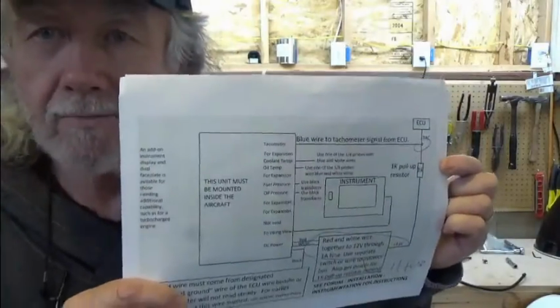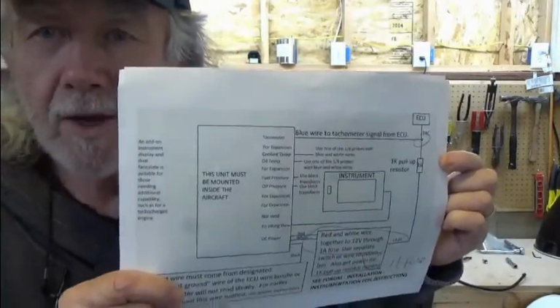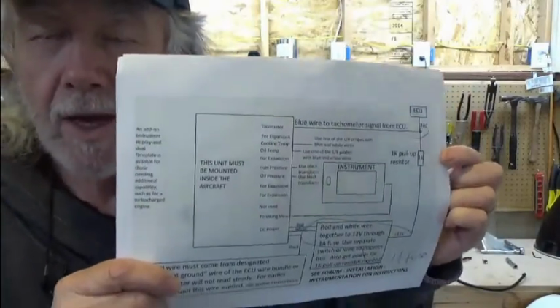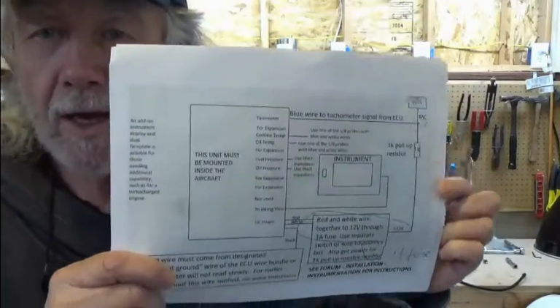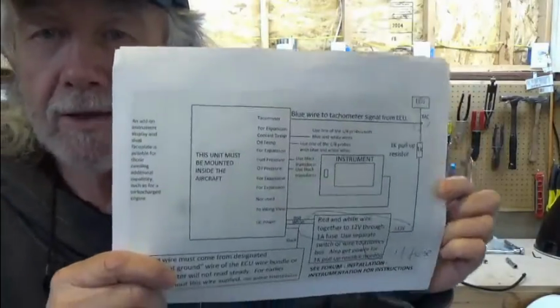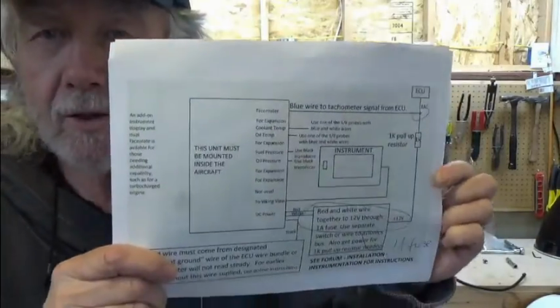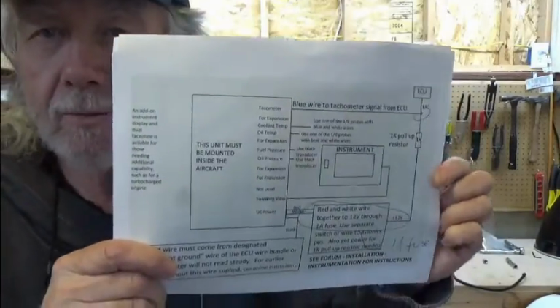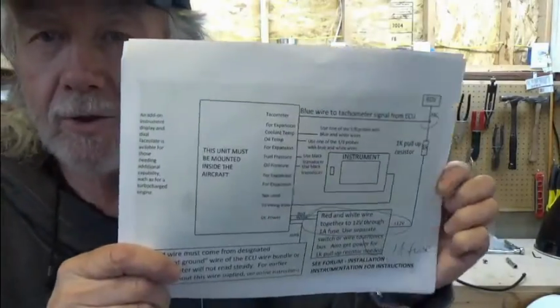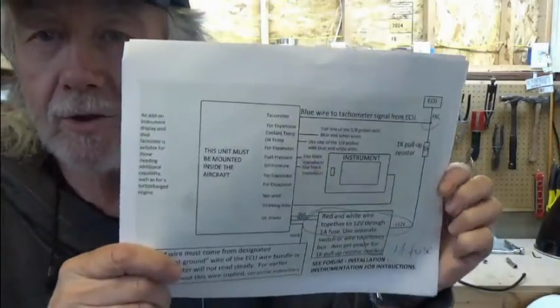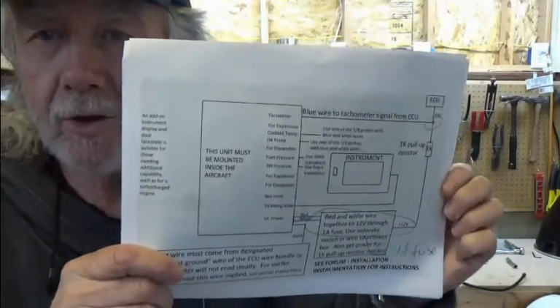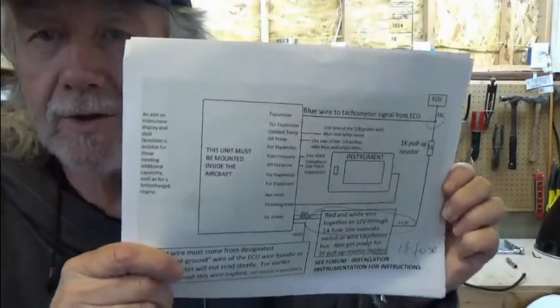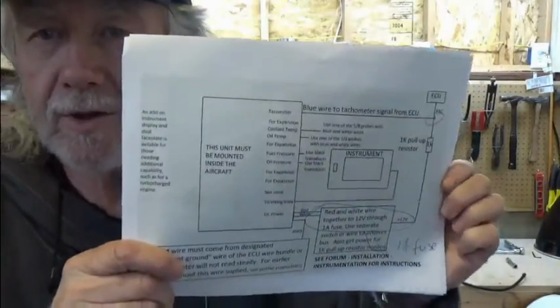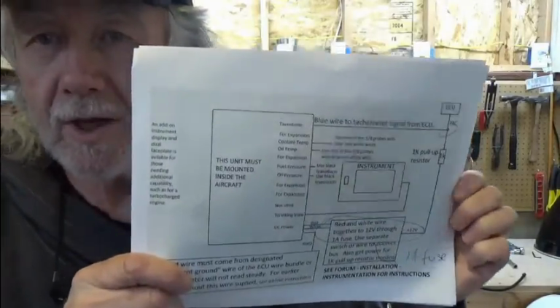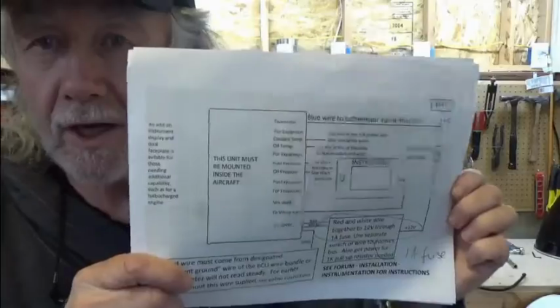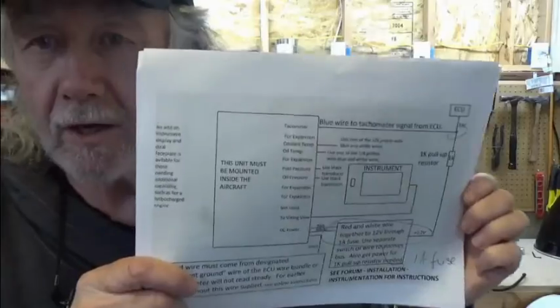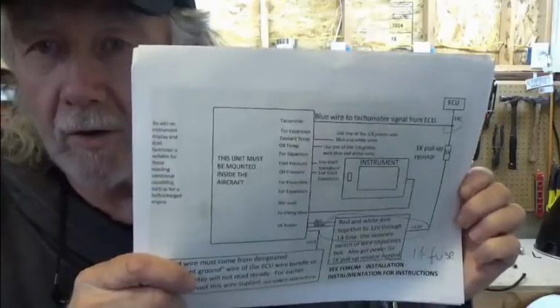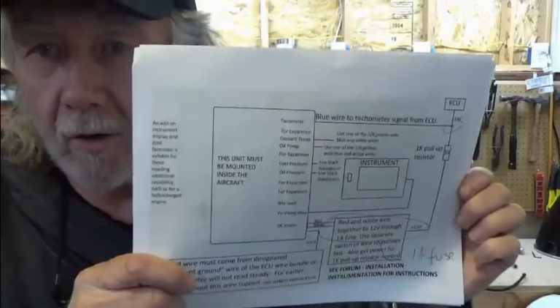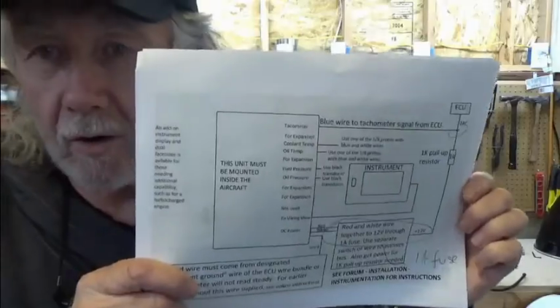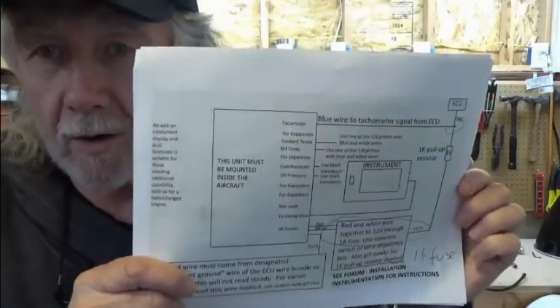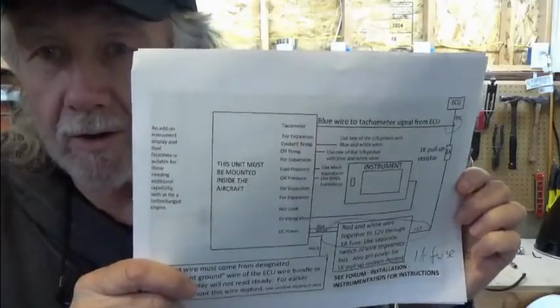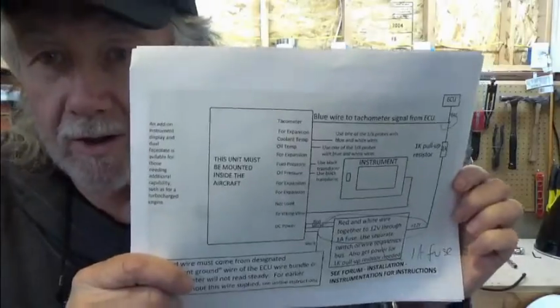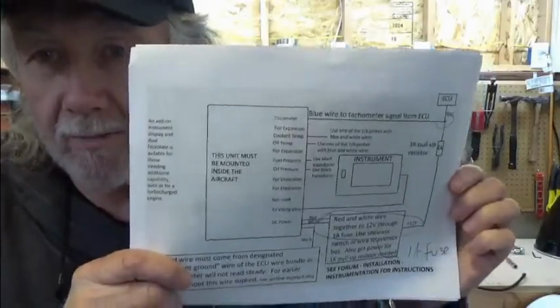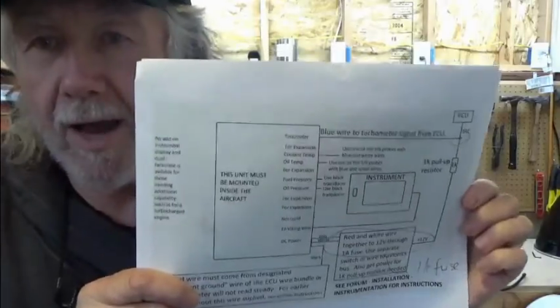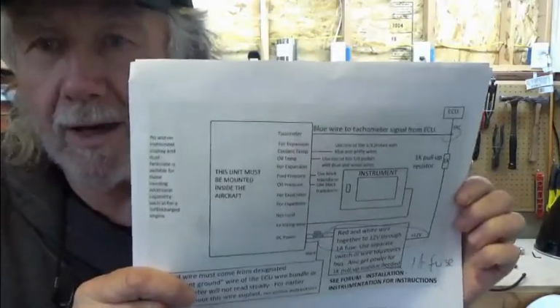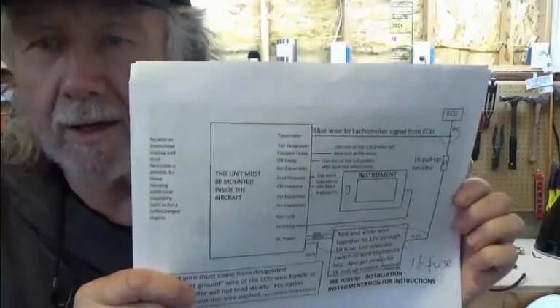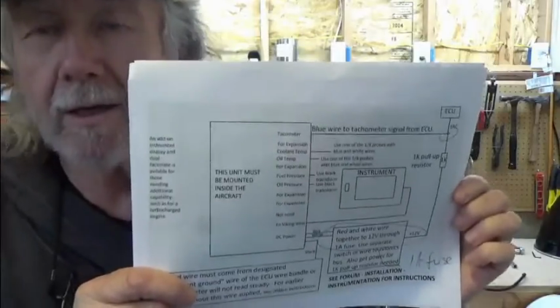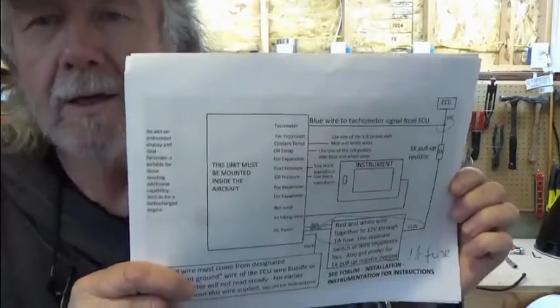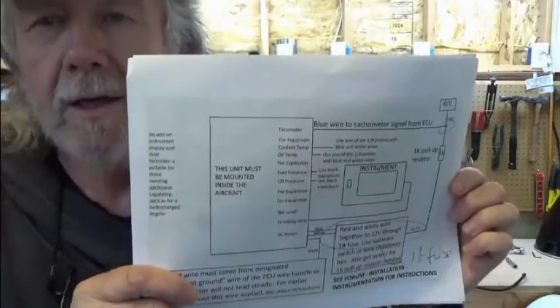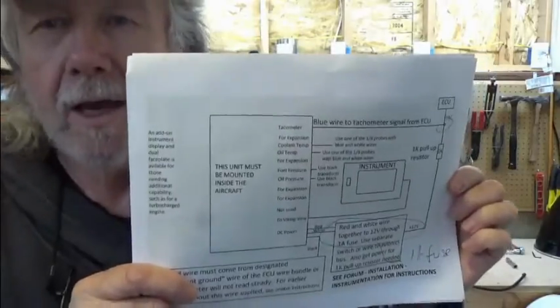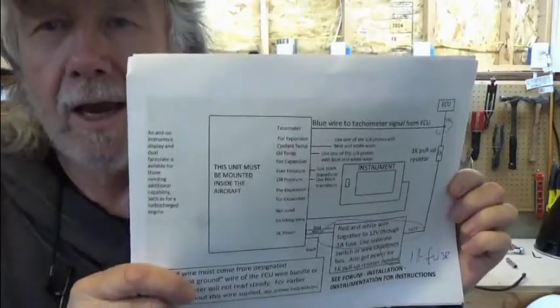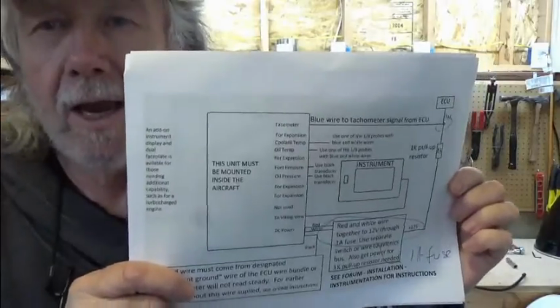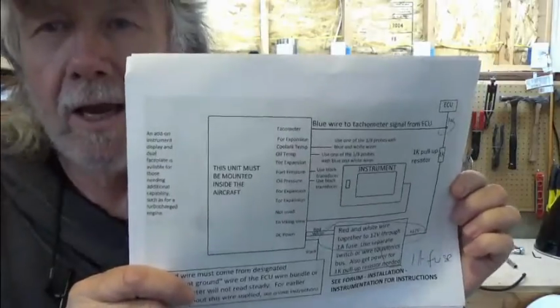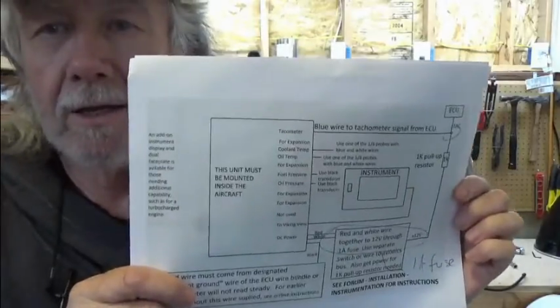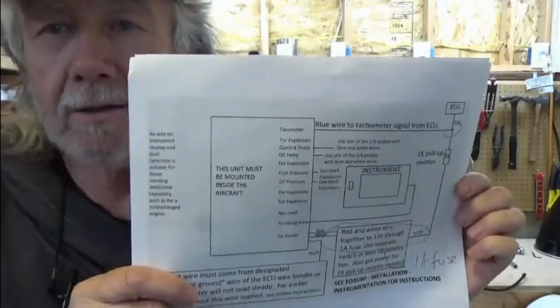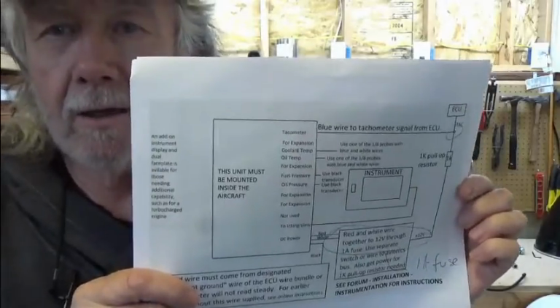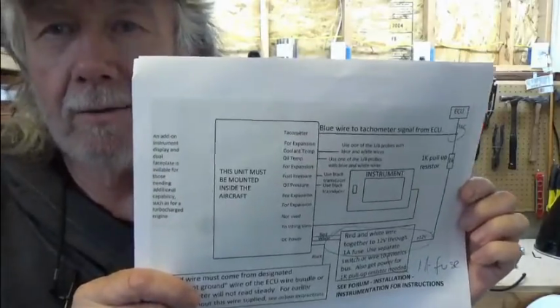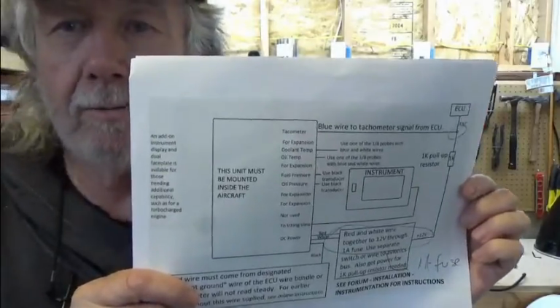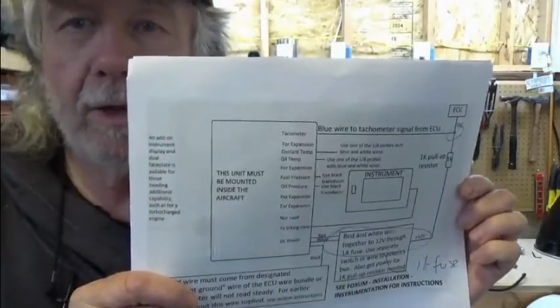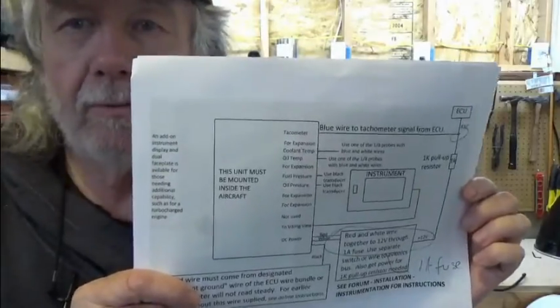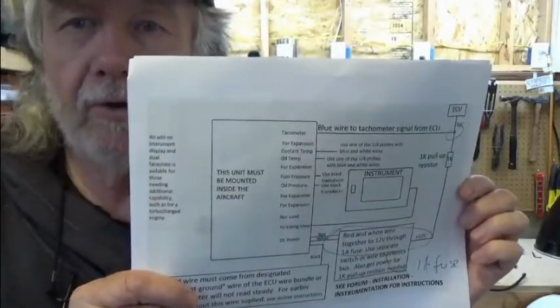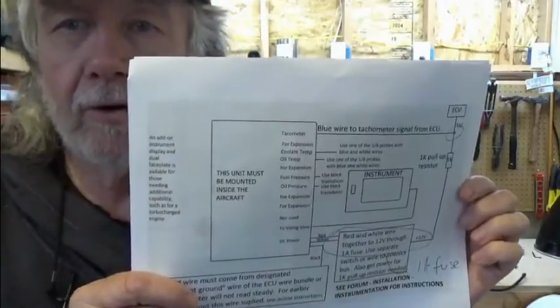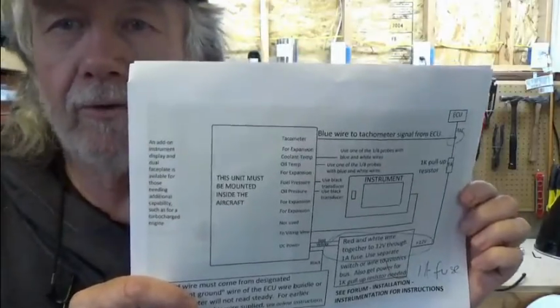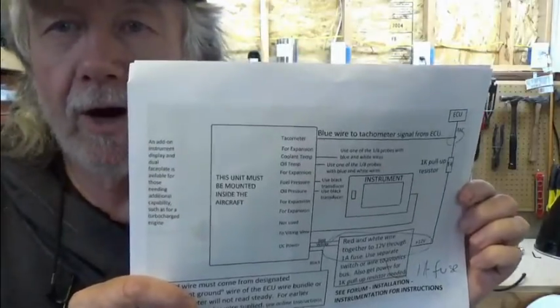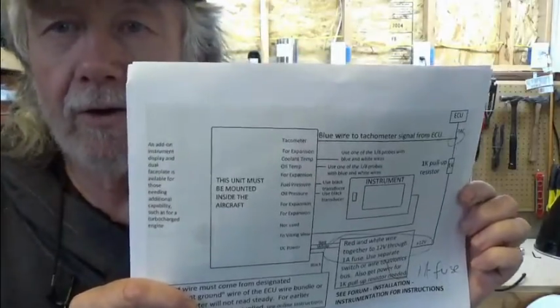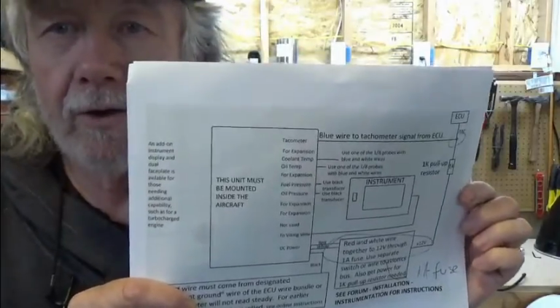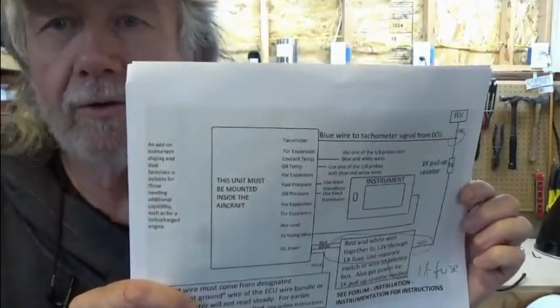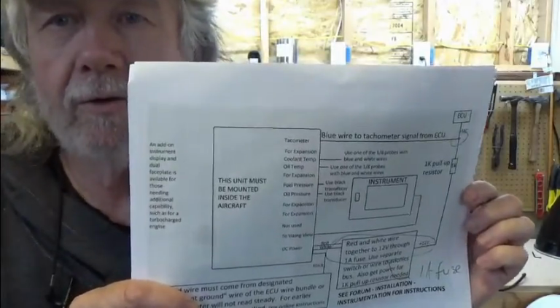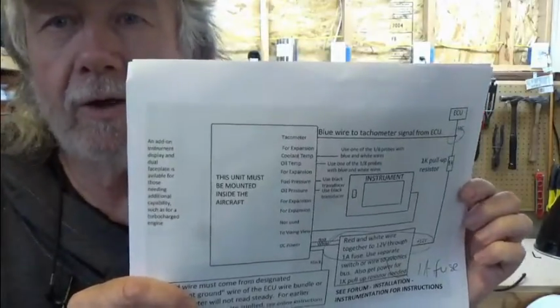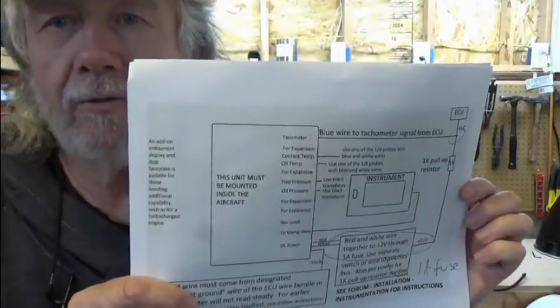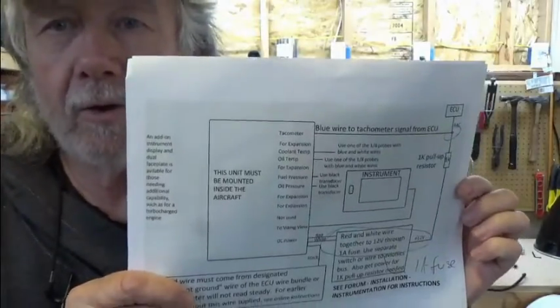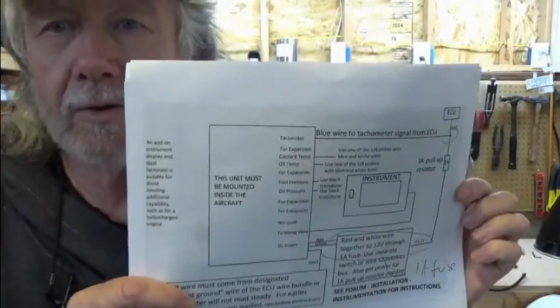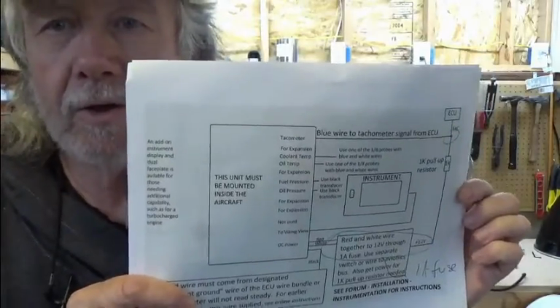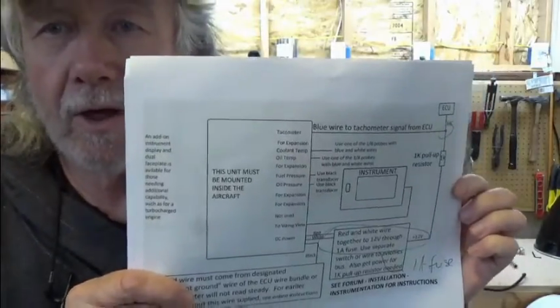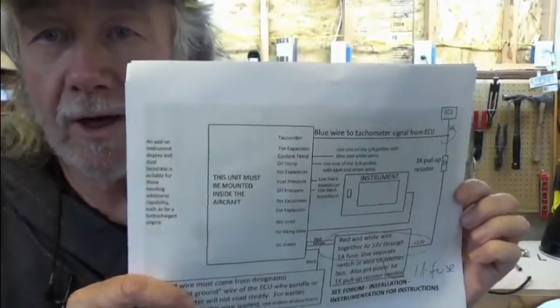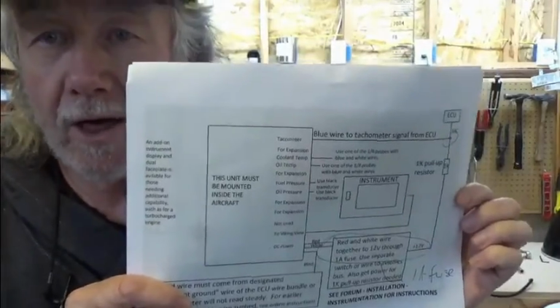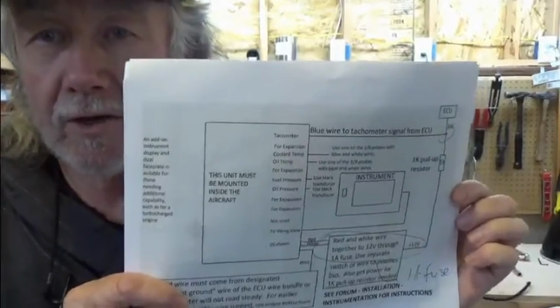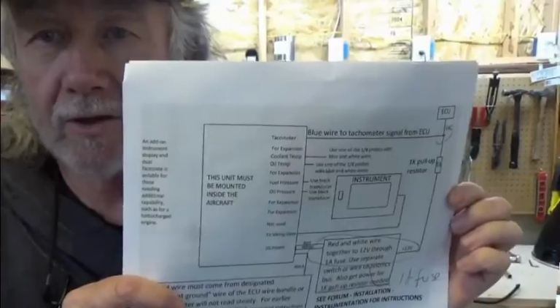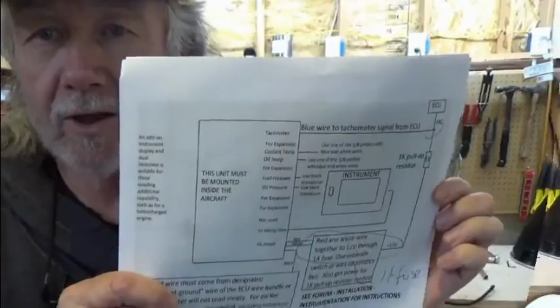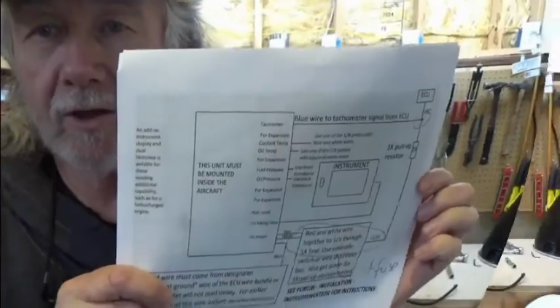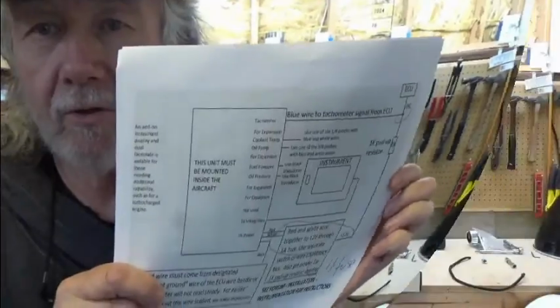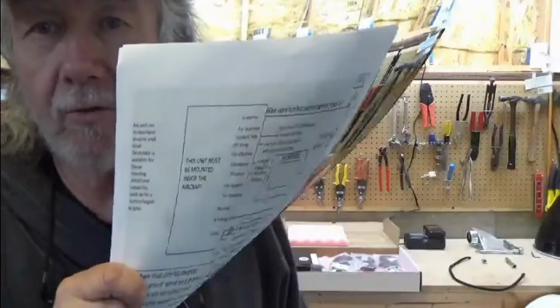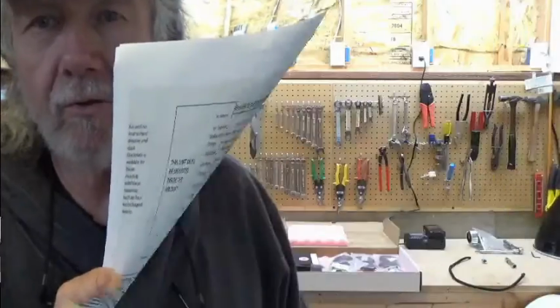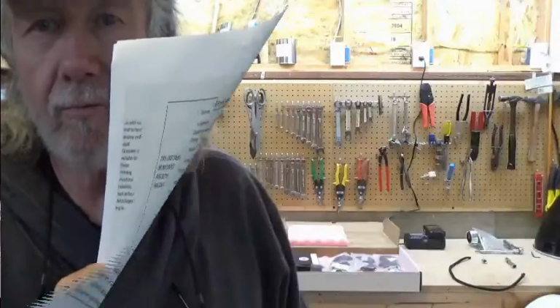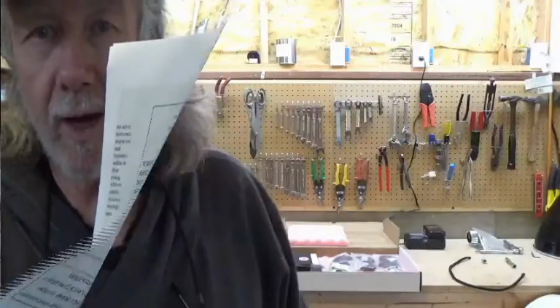Be sure to study your schematic and verify that those are the connections you have made.